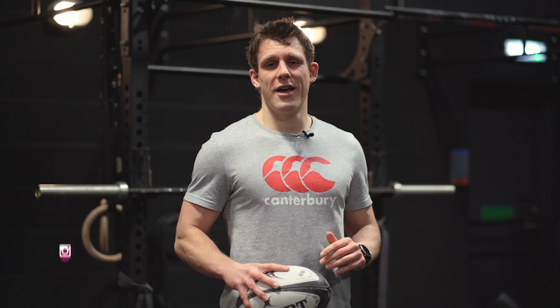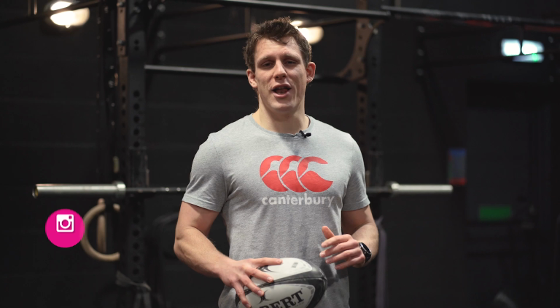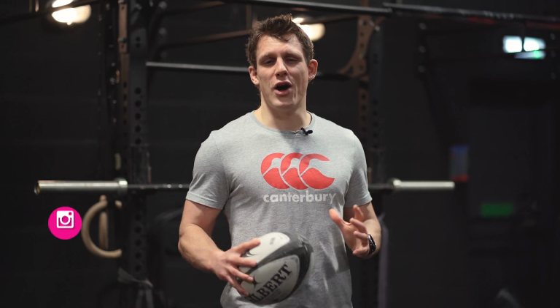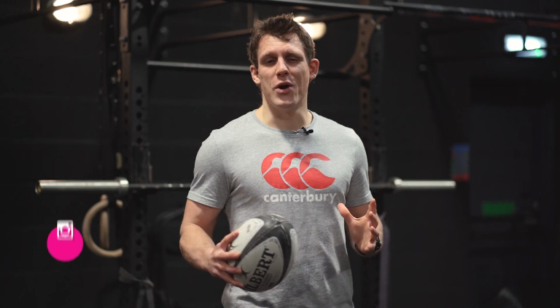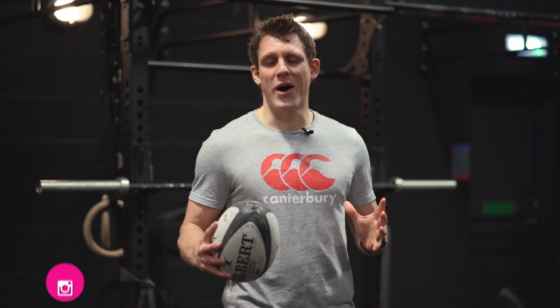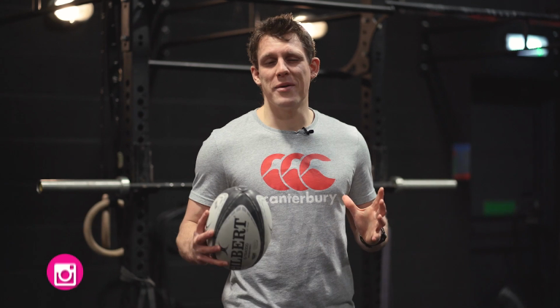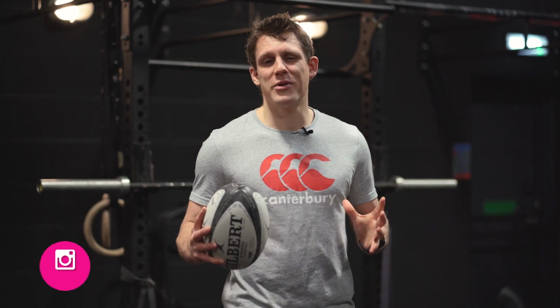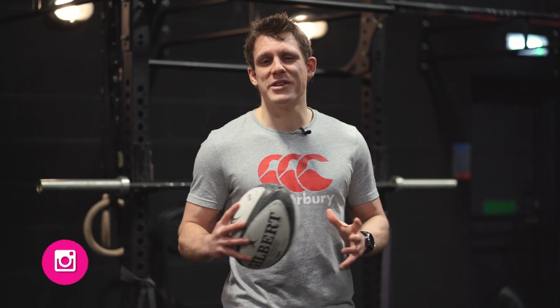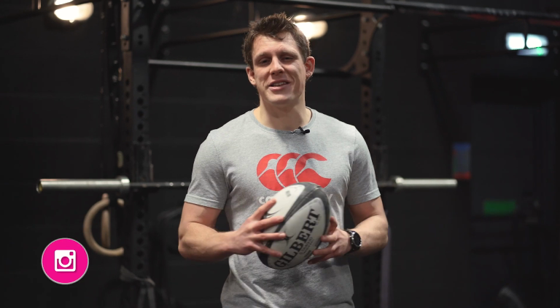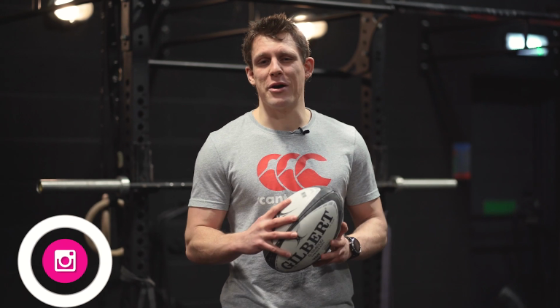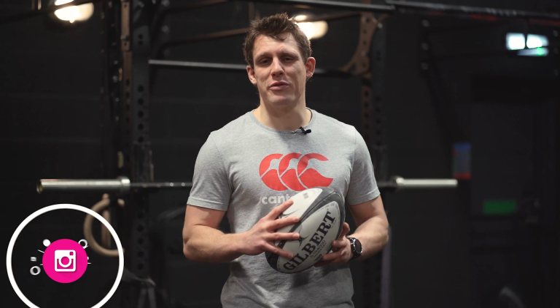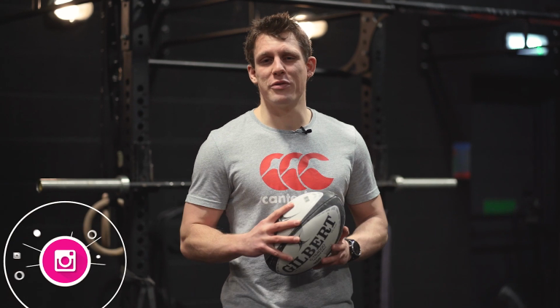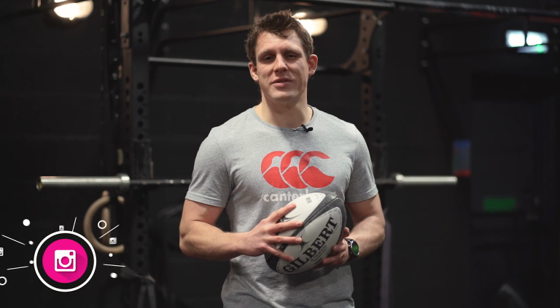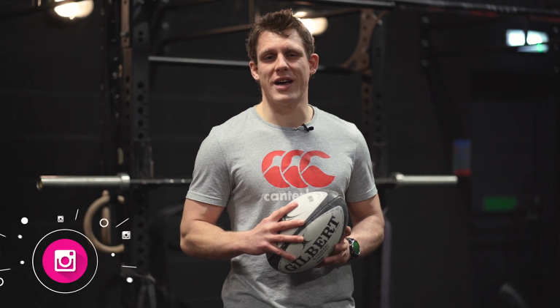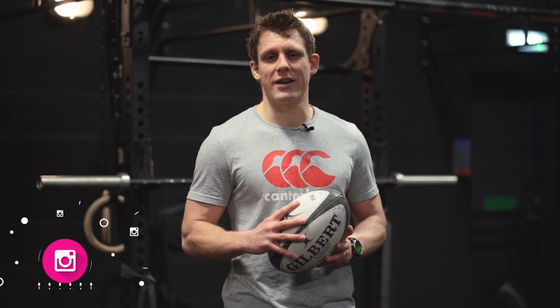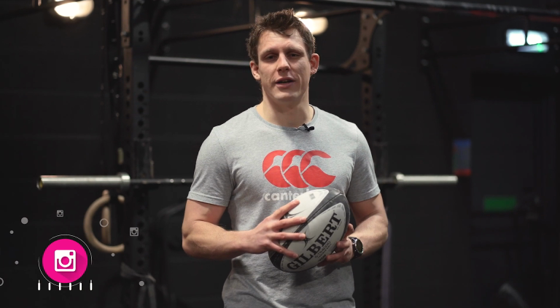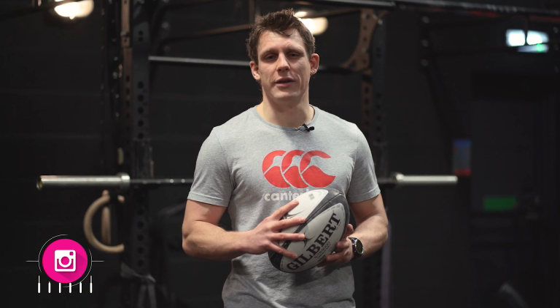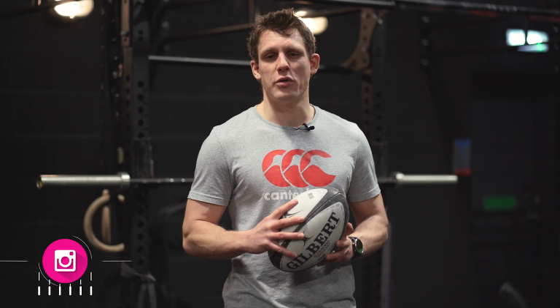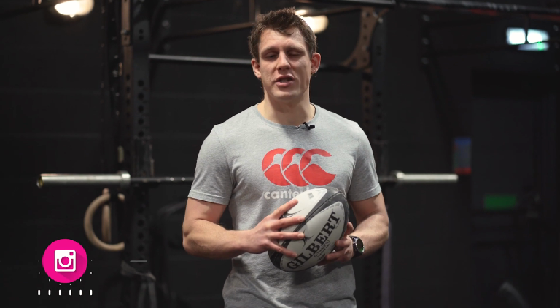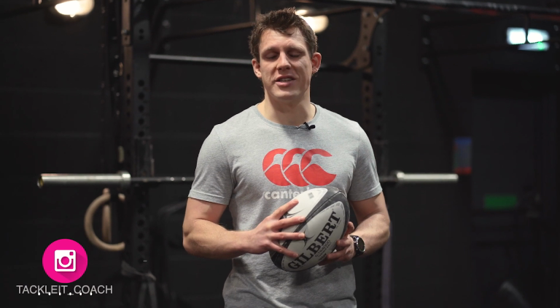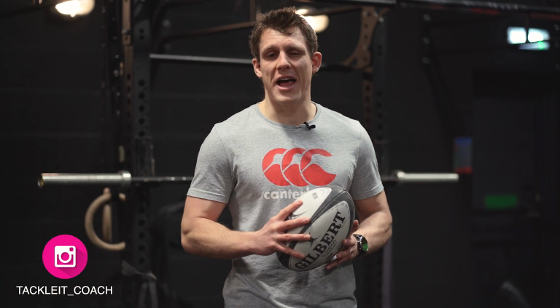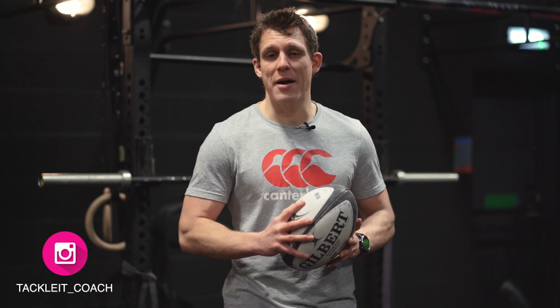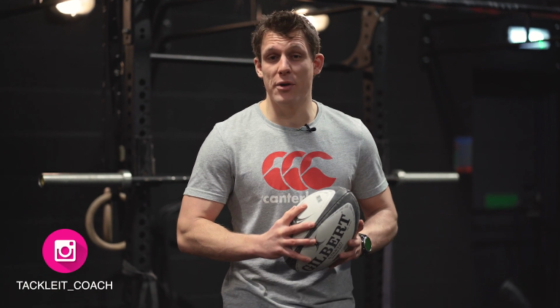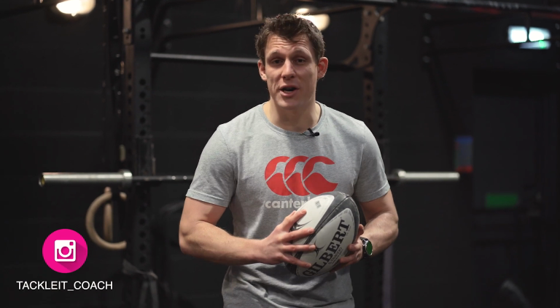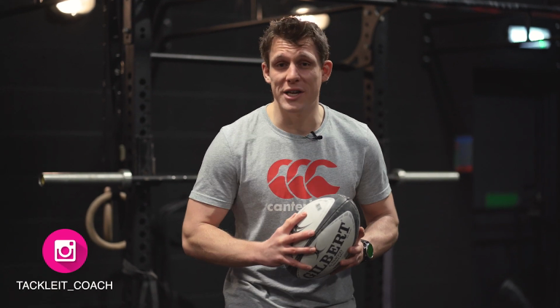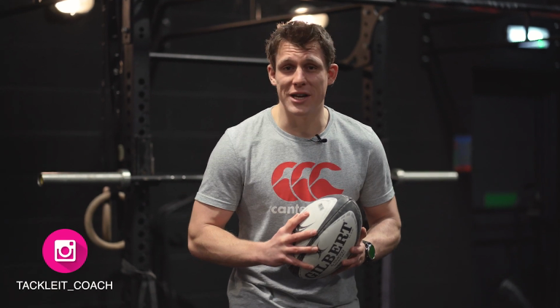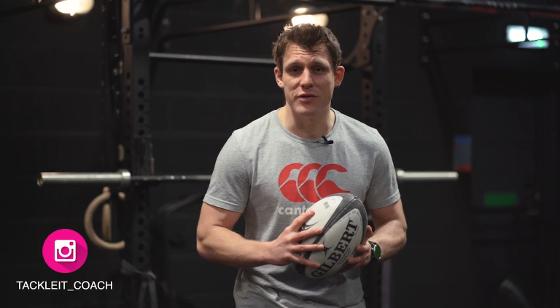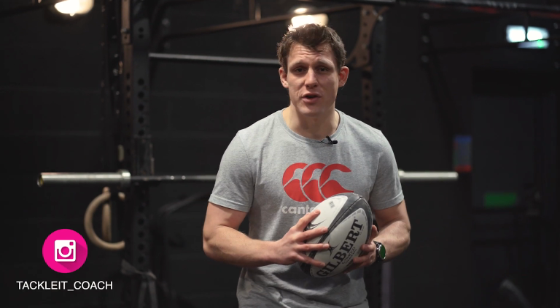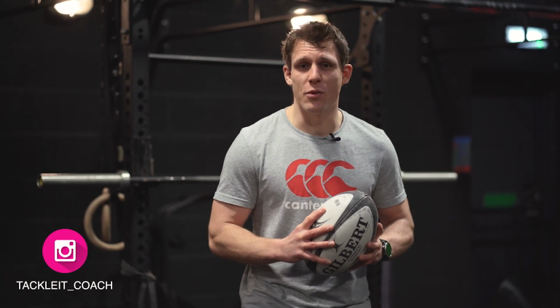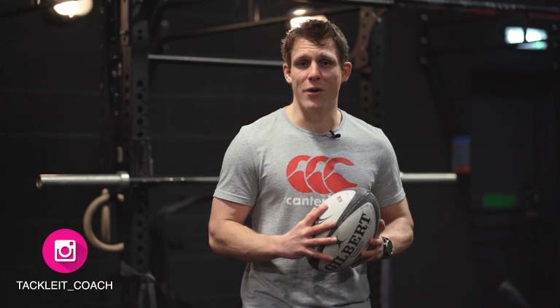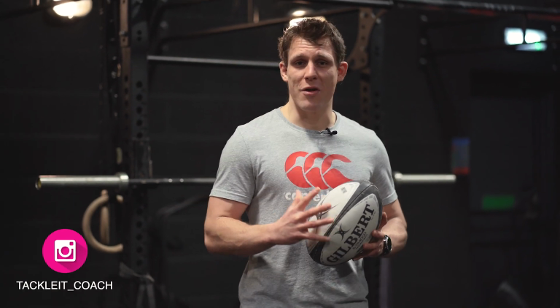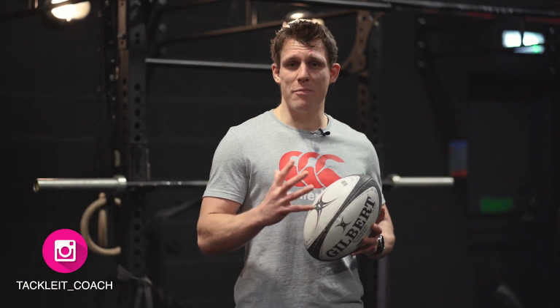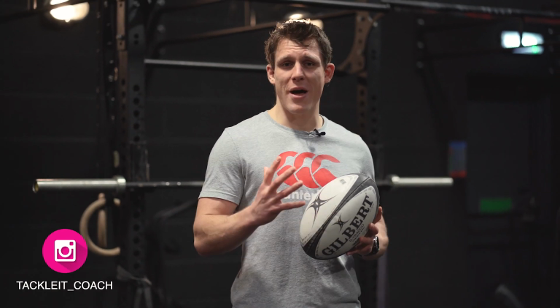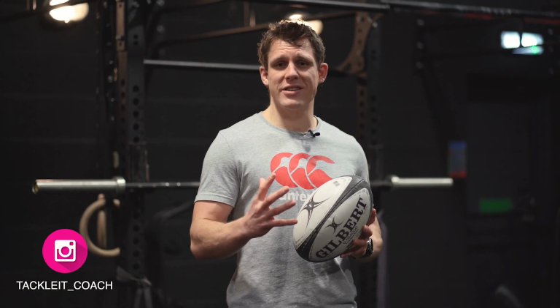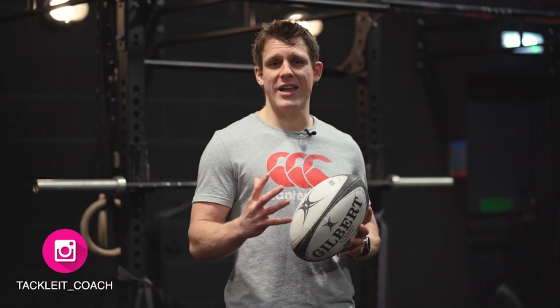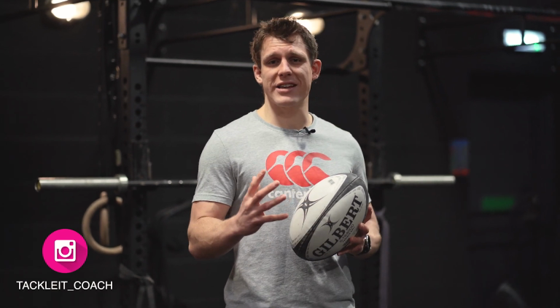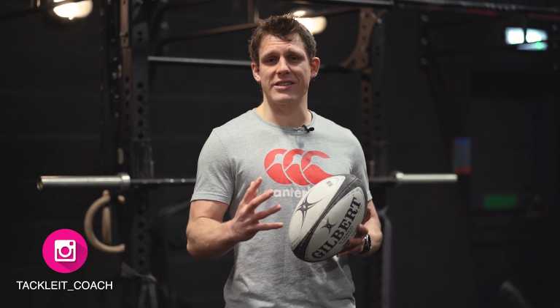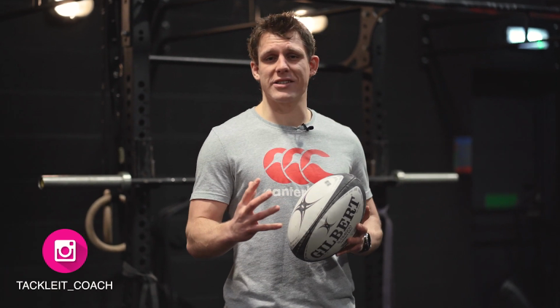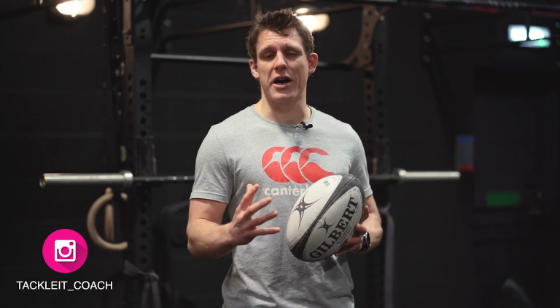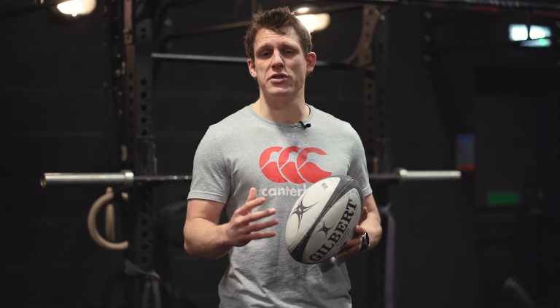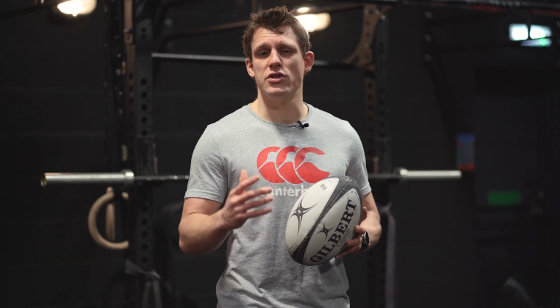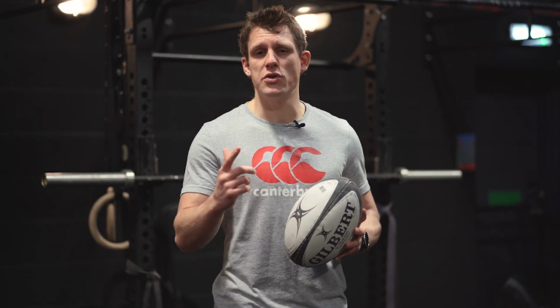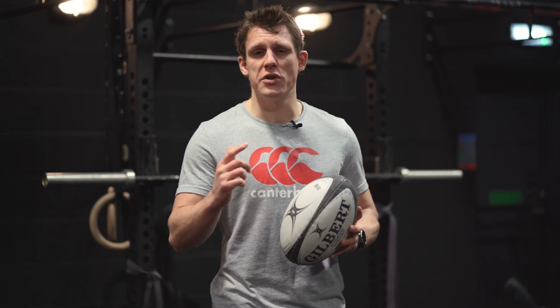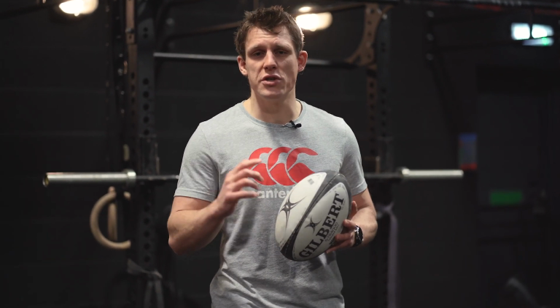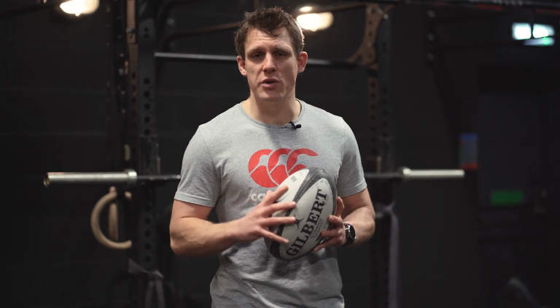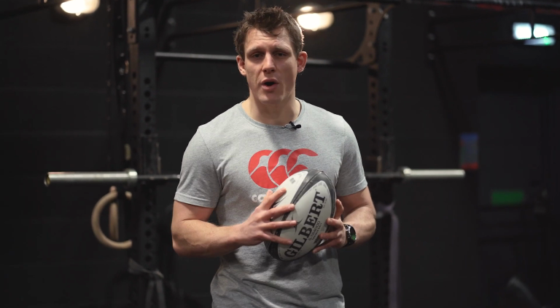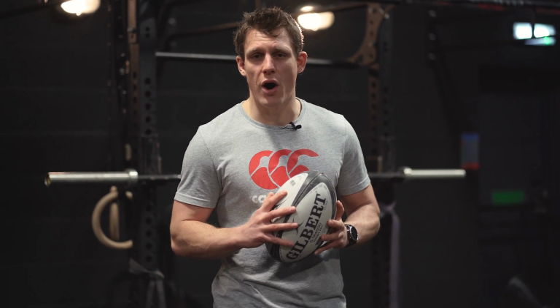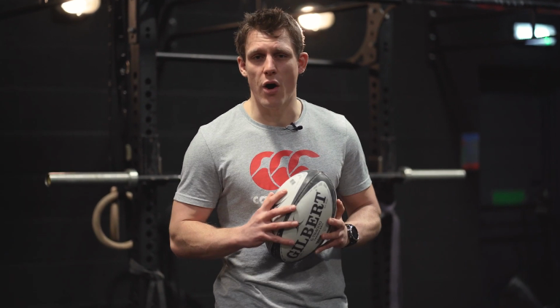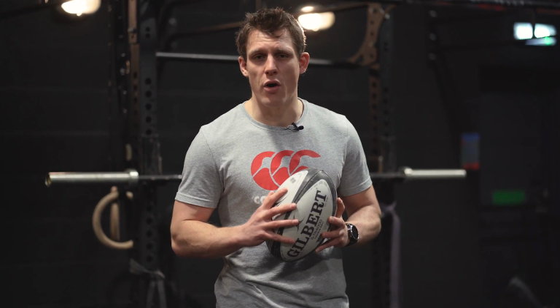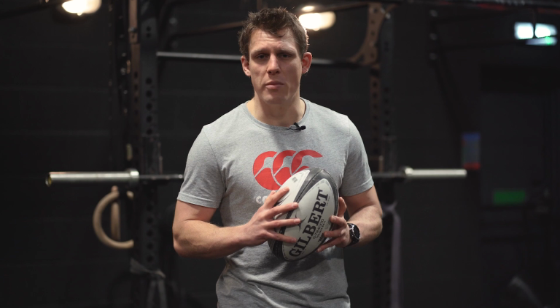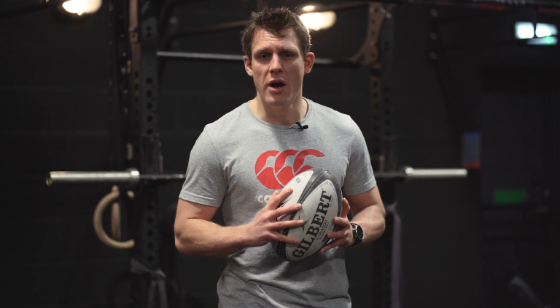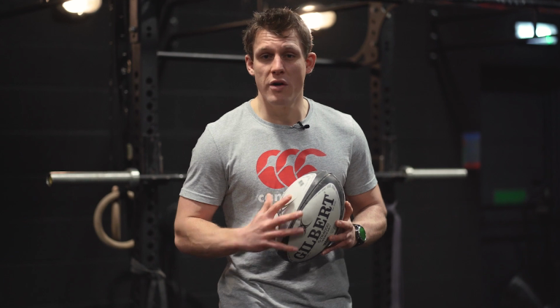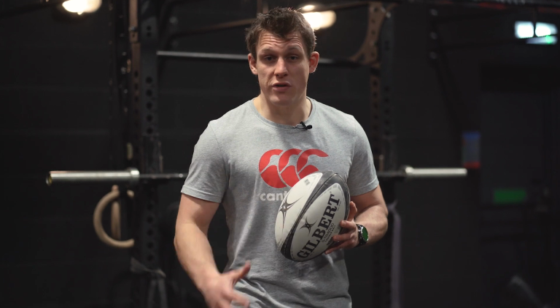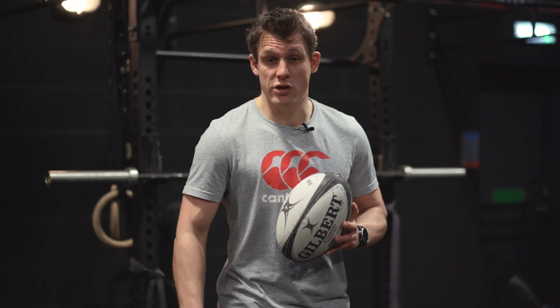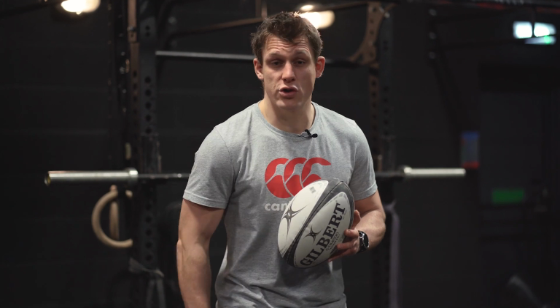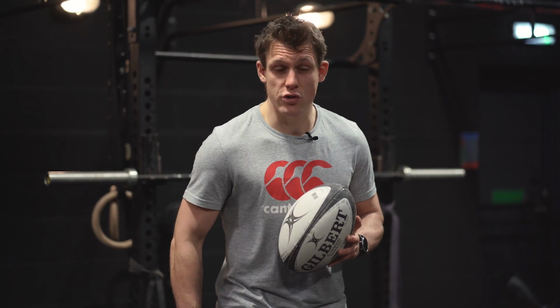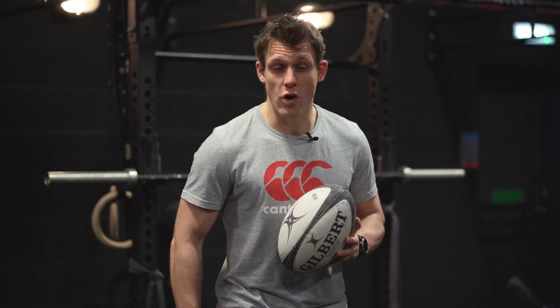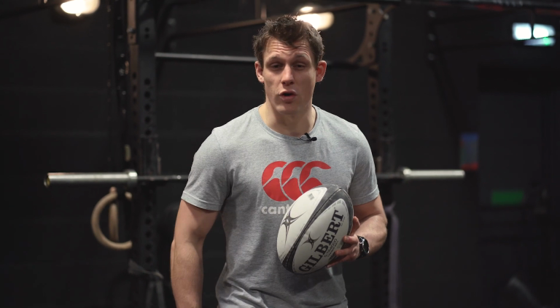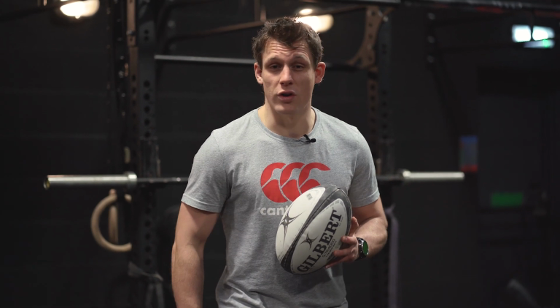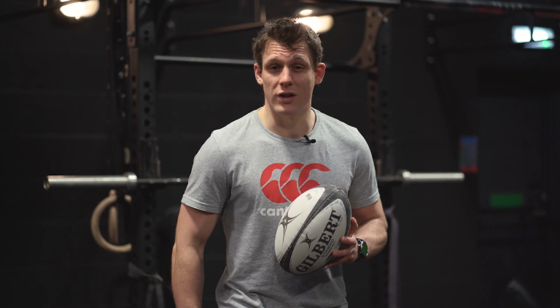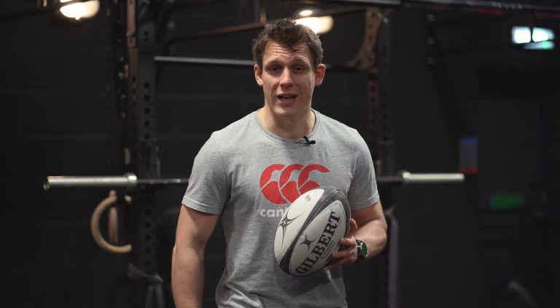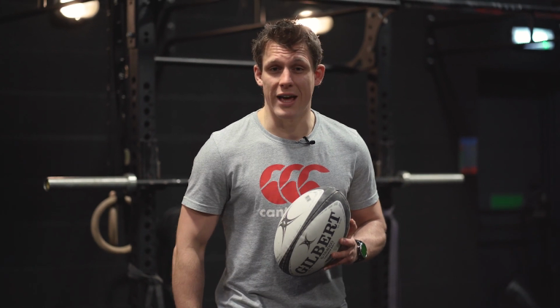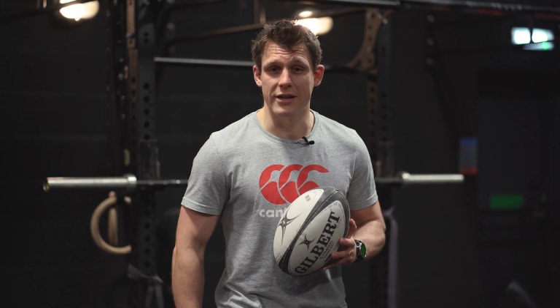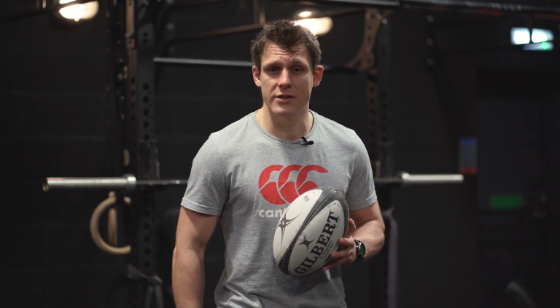Hello, I'm Chris Downham from Tackle It, and today I'm going to give you one of the best exercises you can do at home for strong legs.